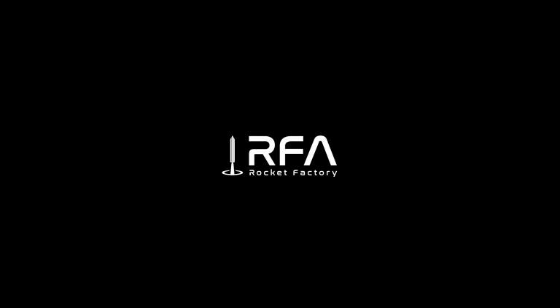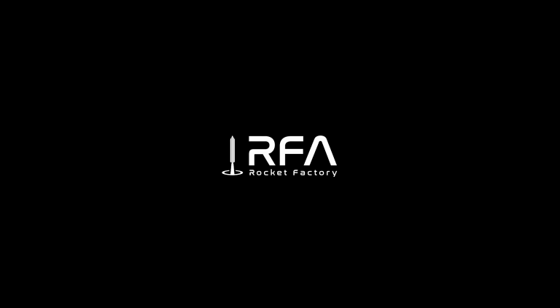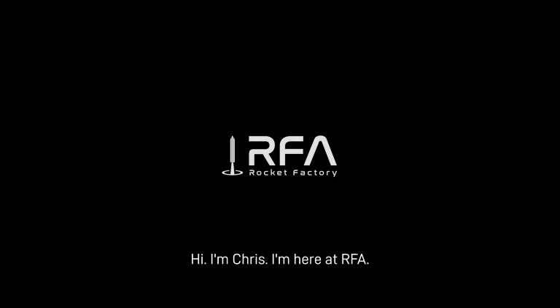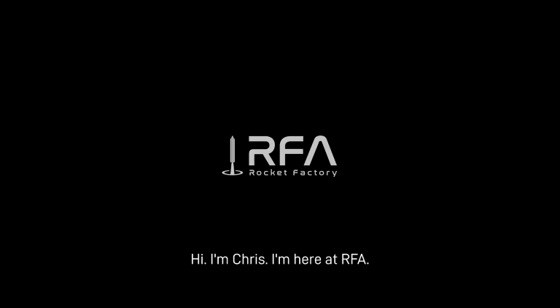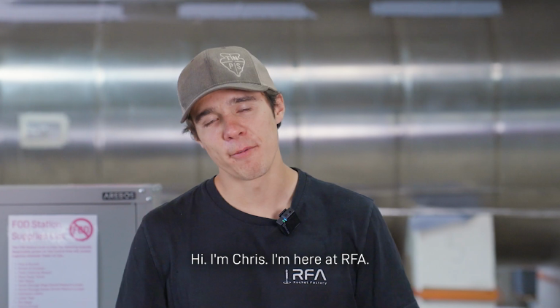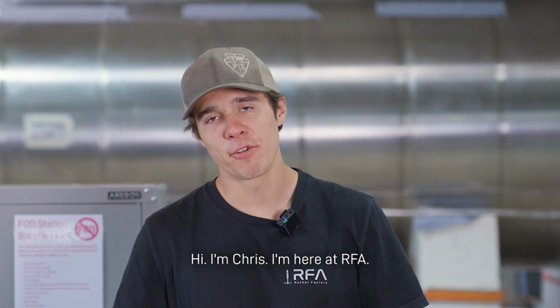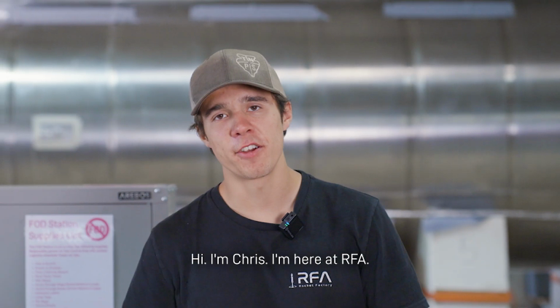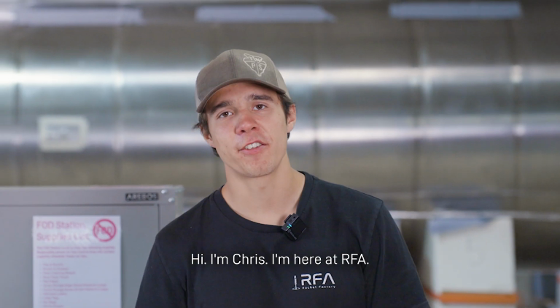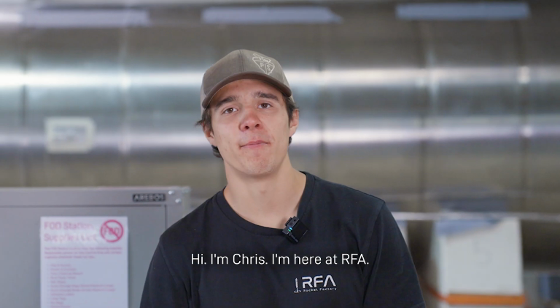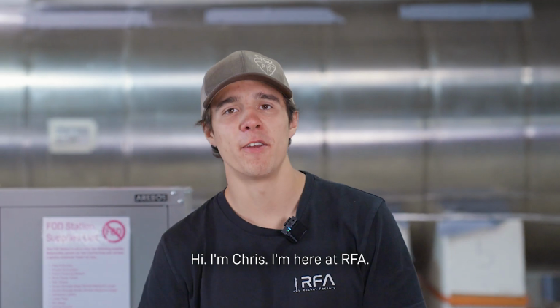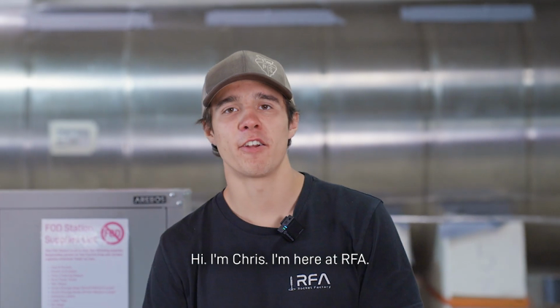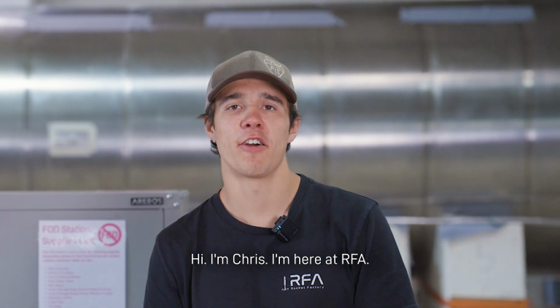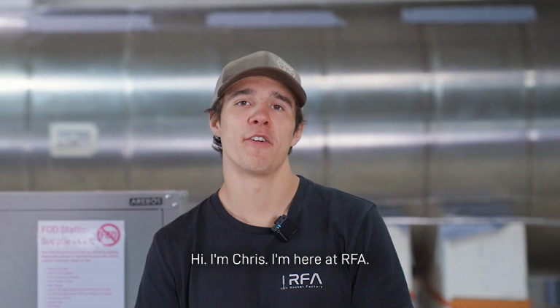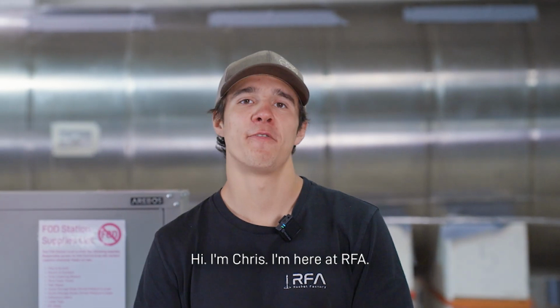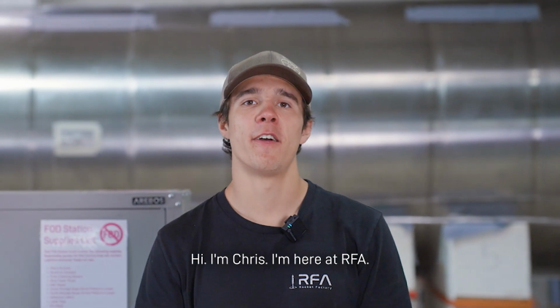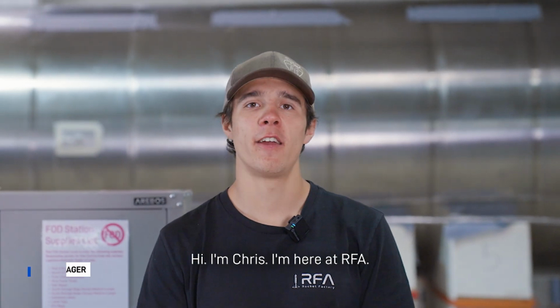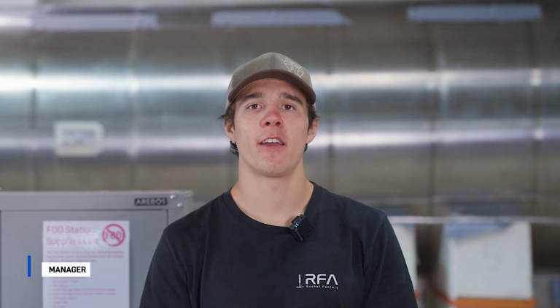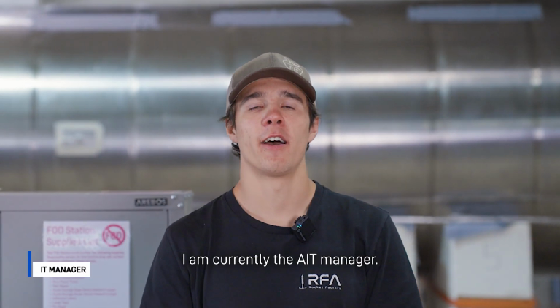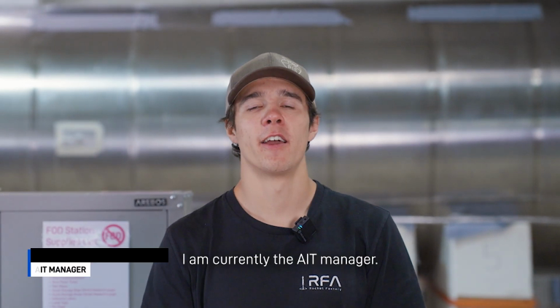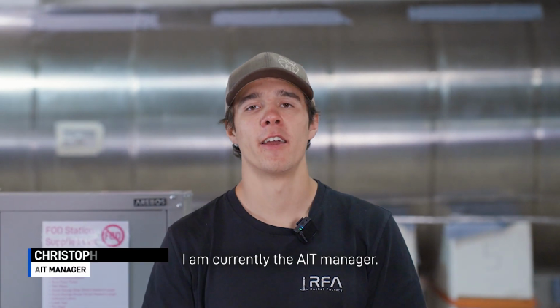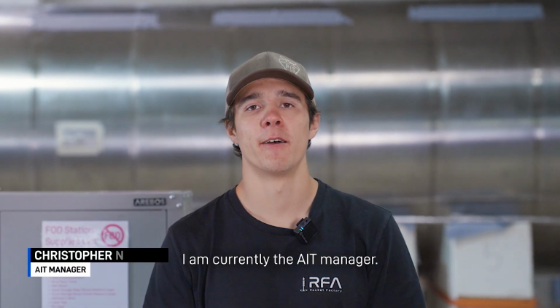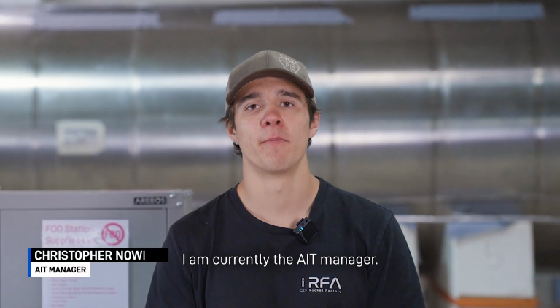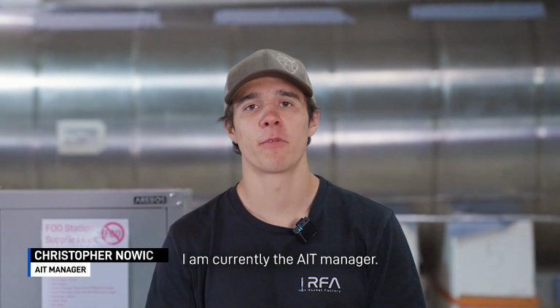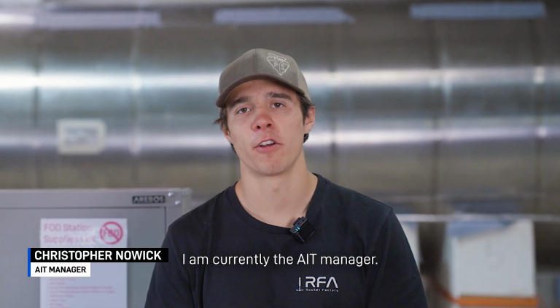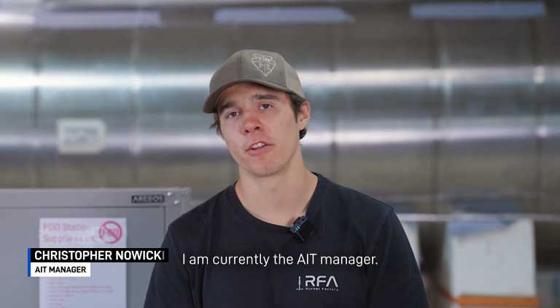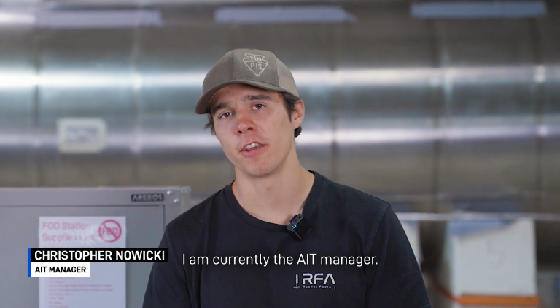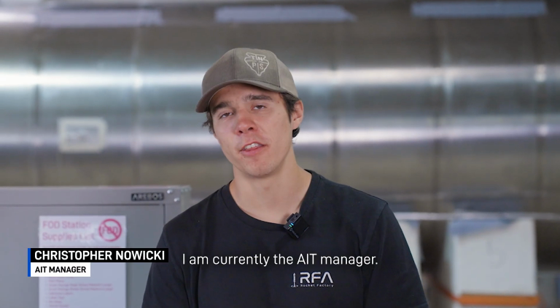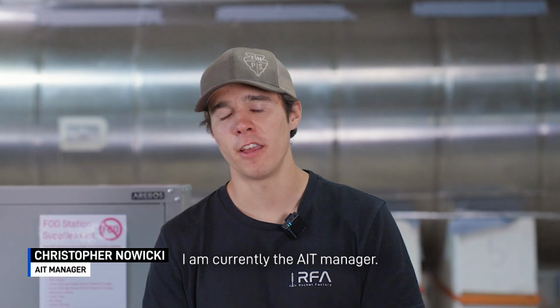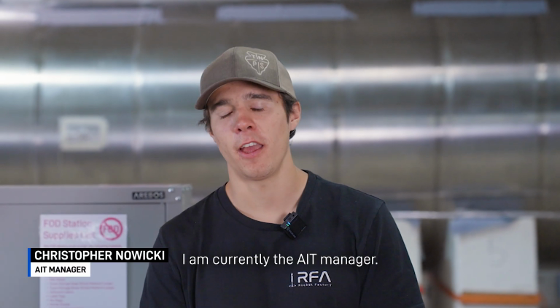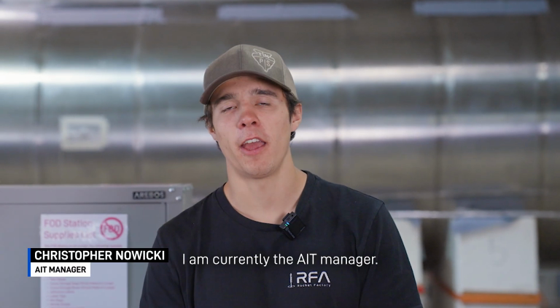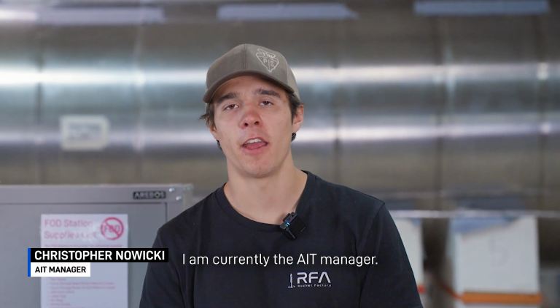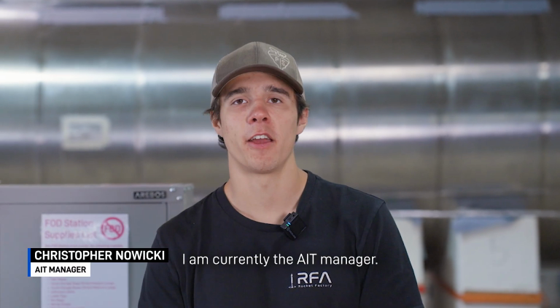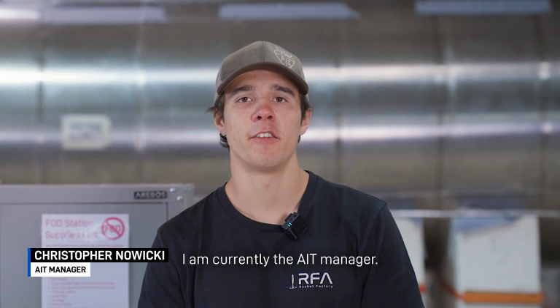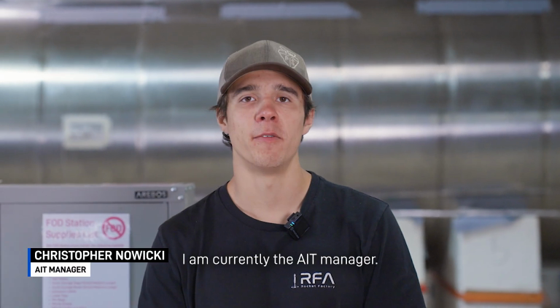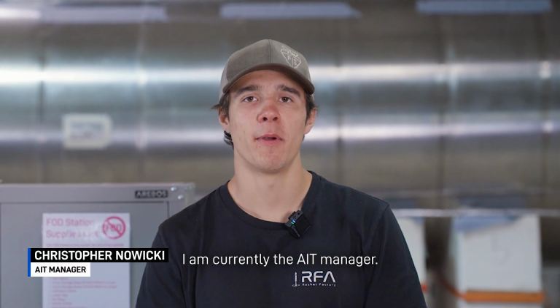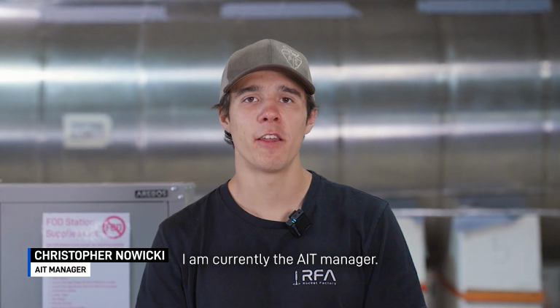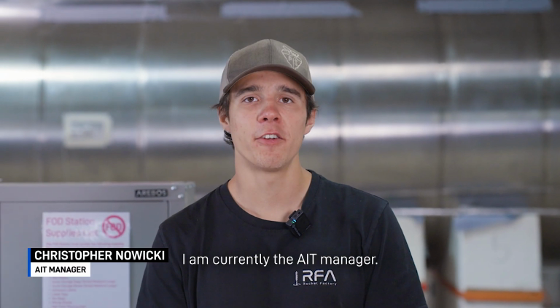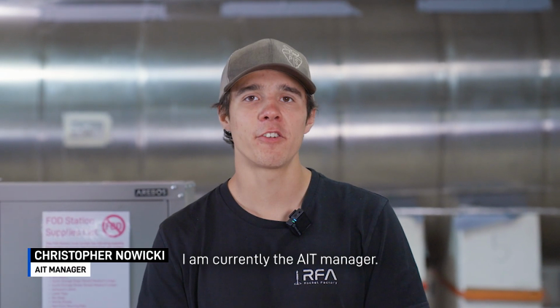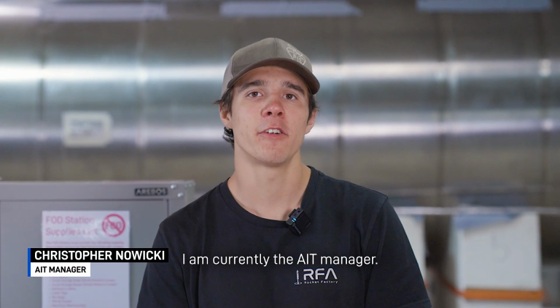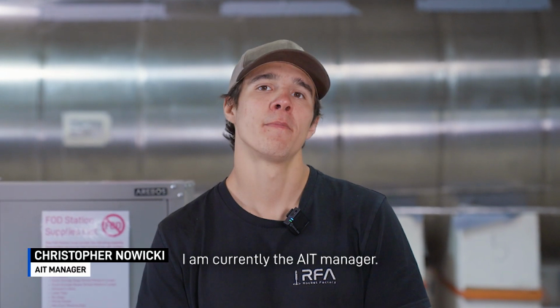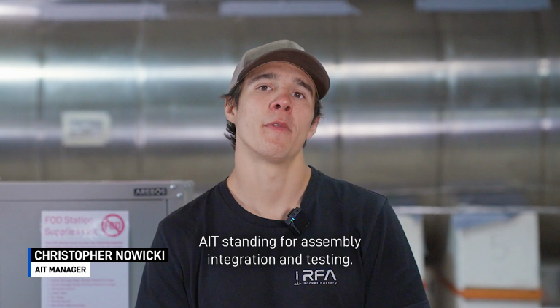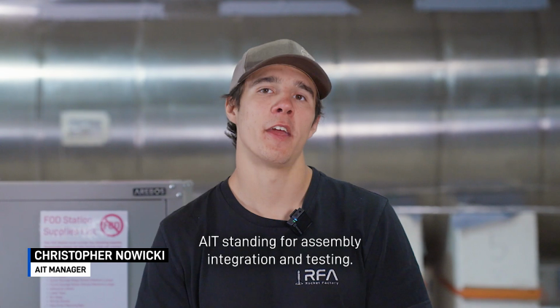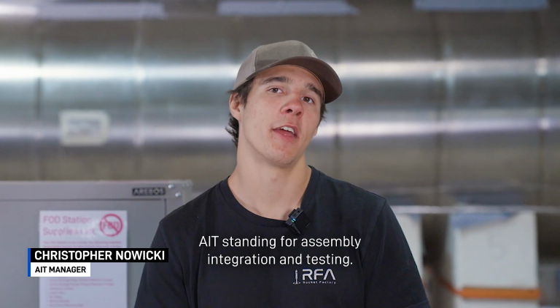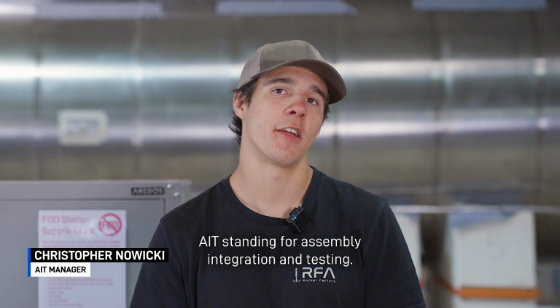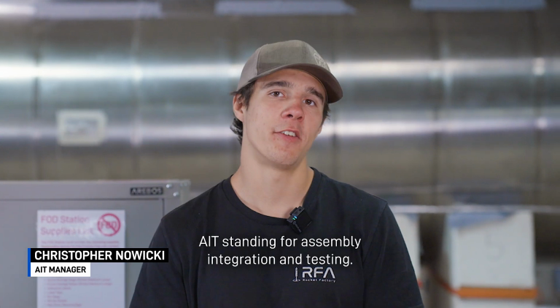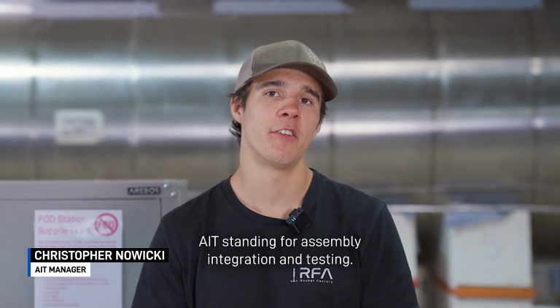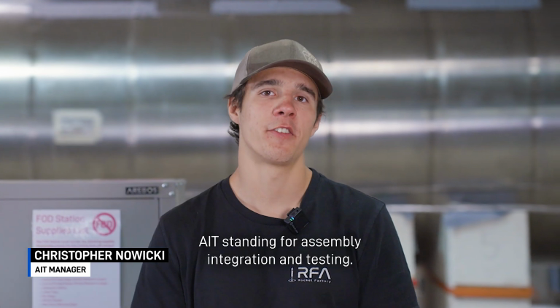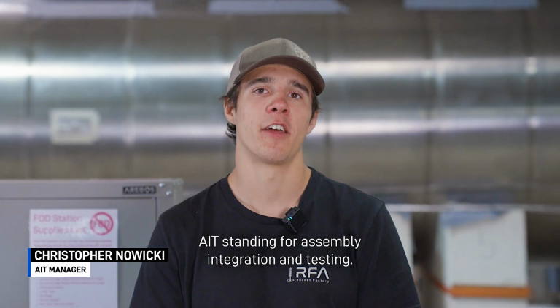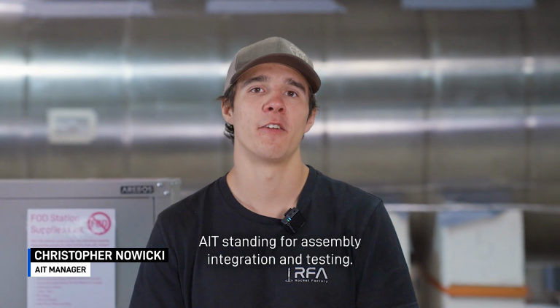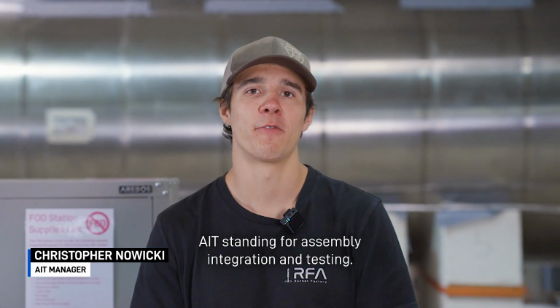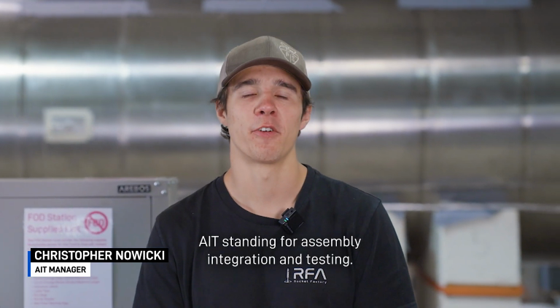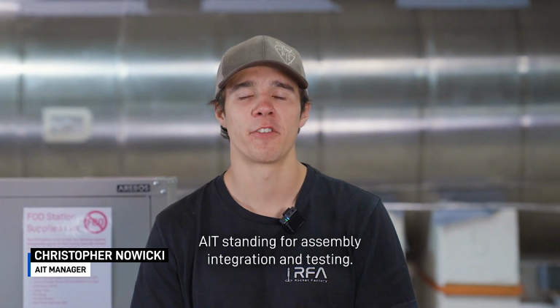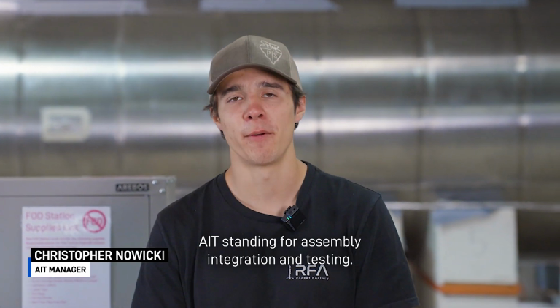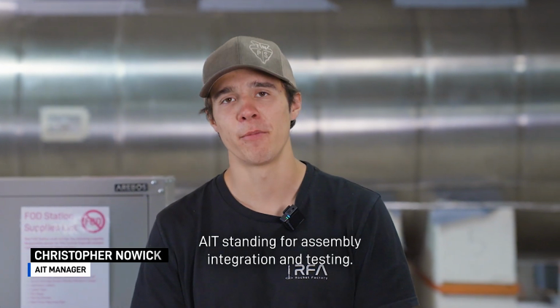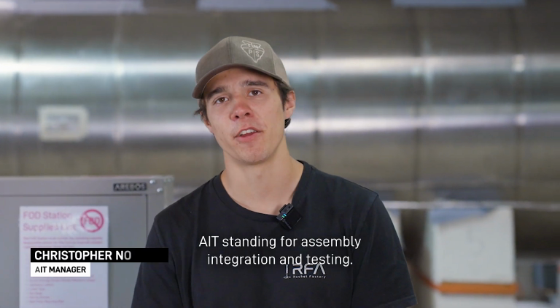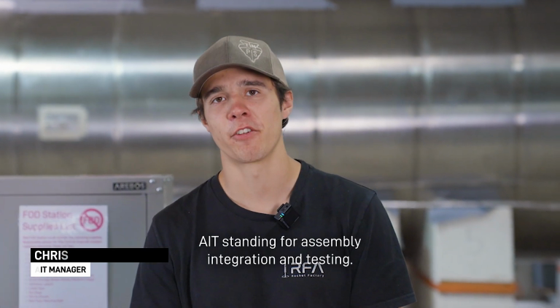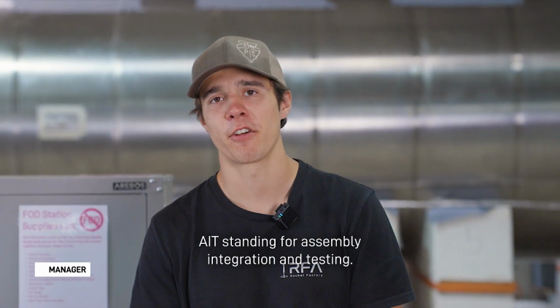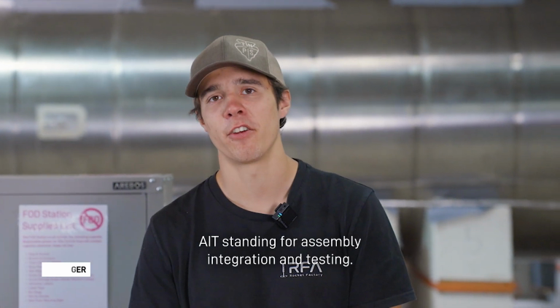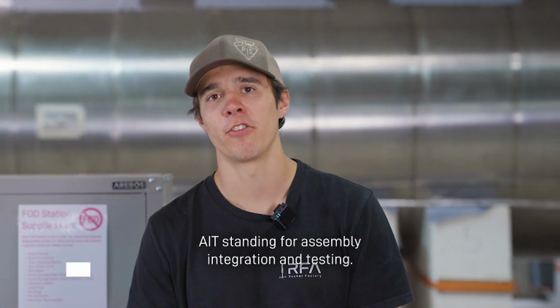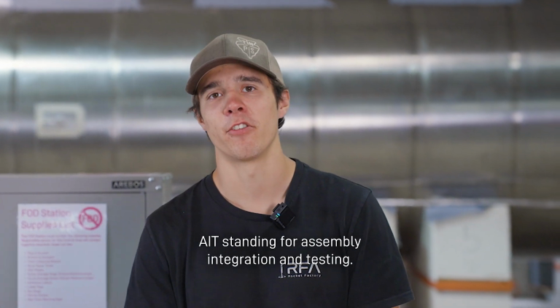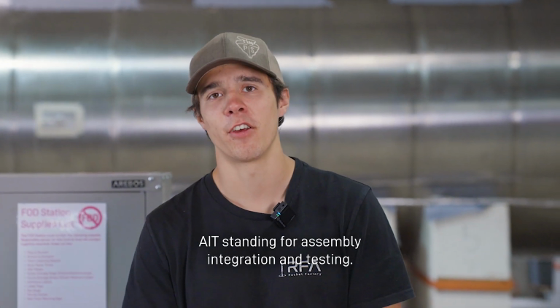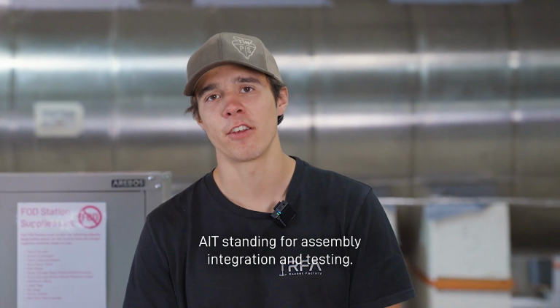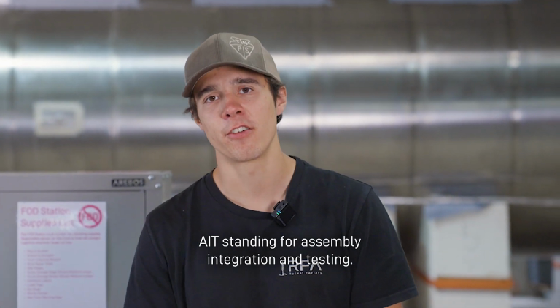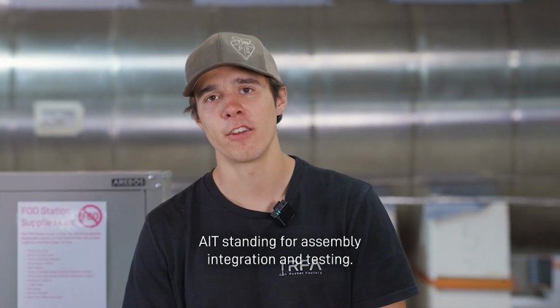Hi, I'm Chris. I'm here at RFA. I am currently the AIT manager — AIT standing for assembly, integration, and testing.